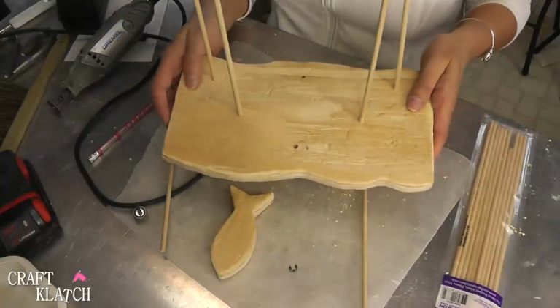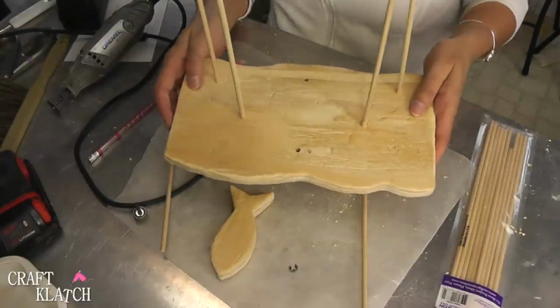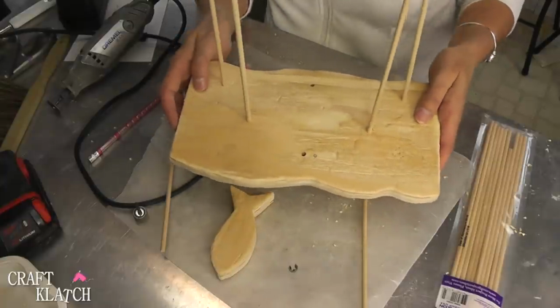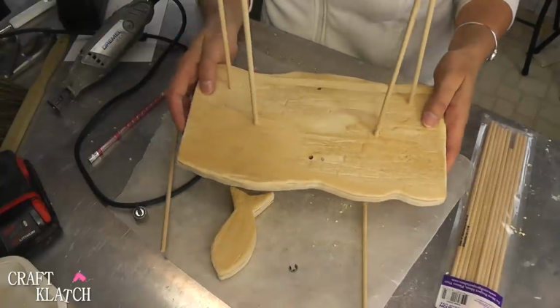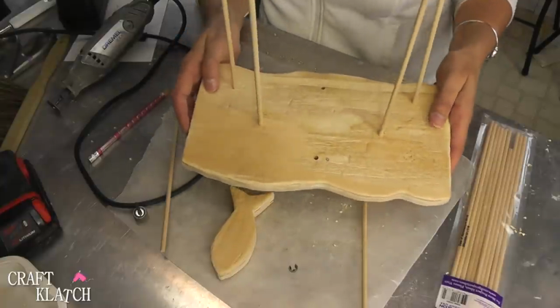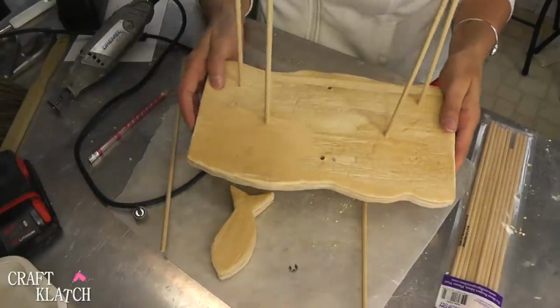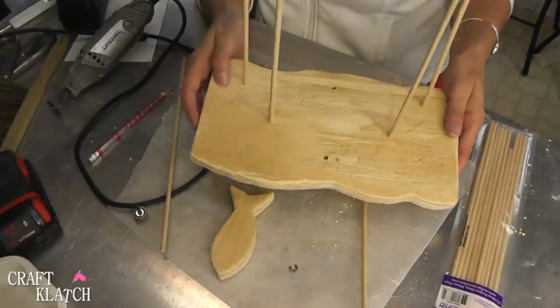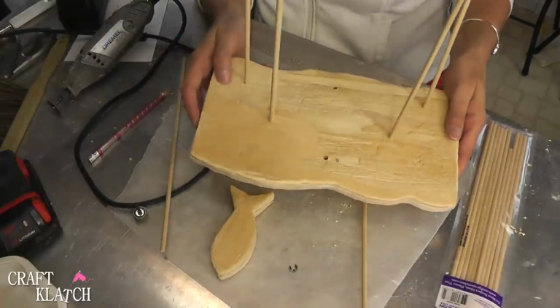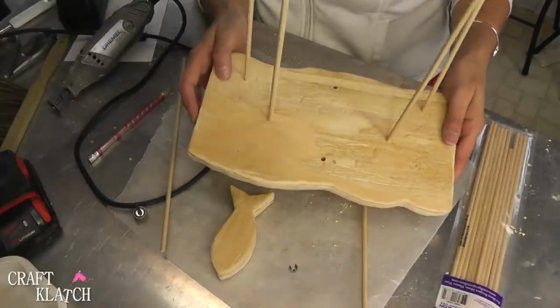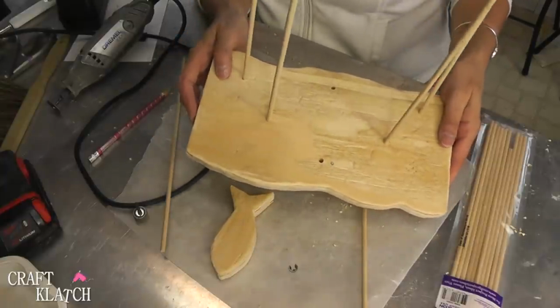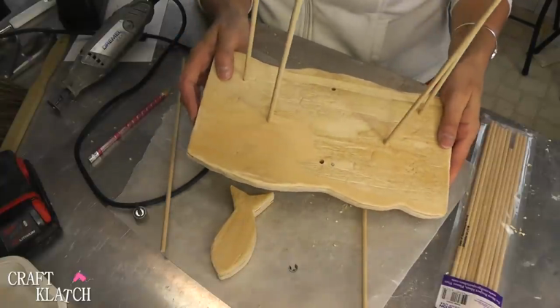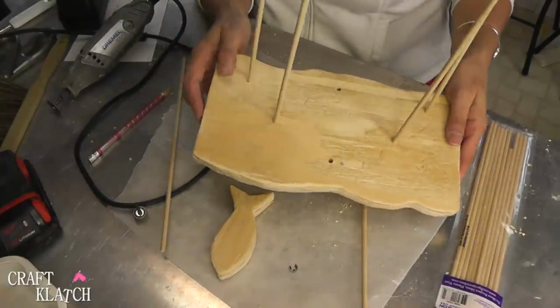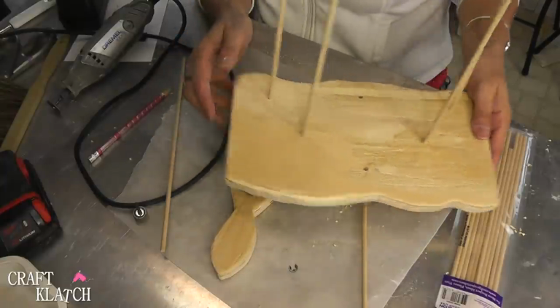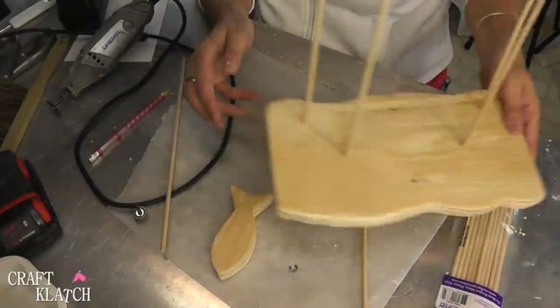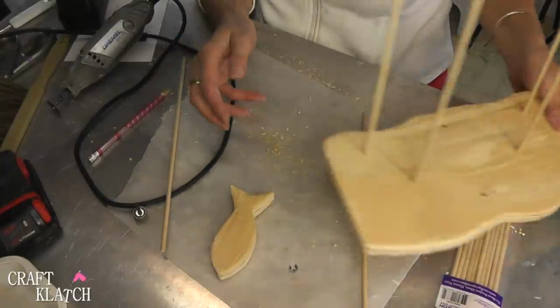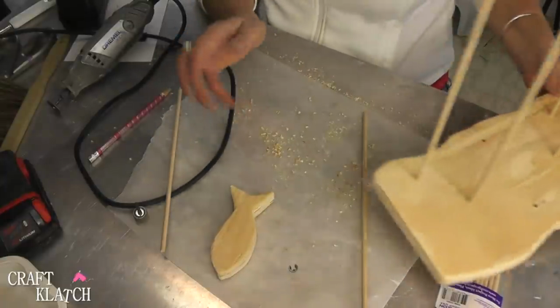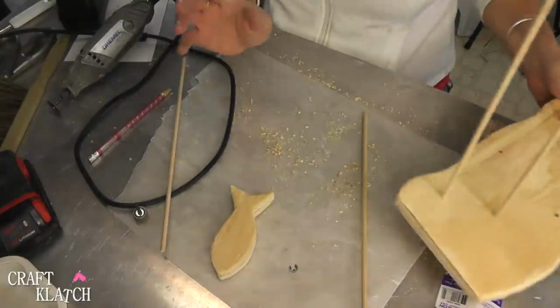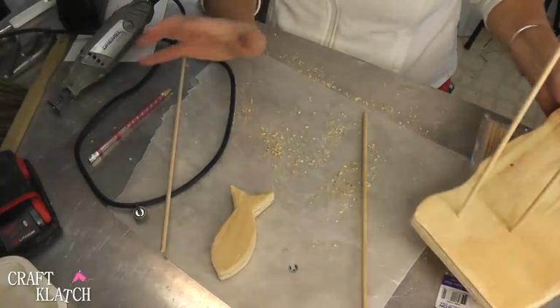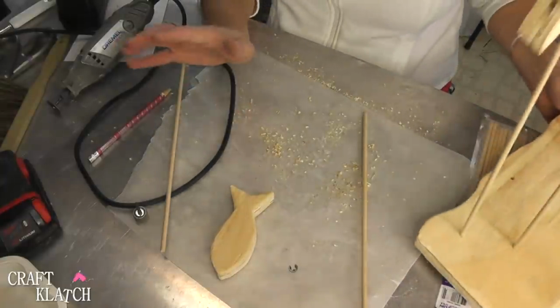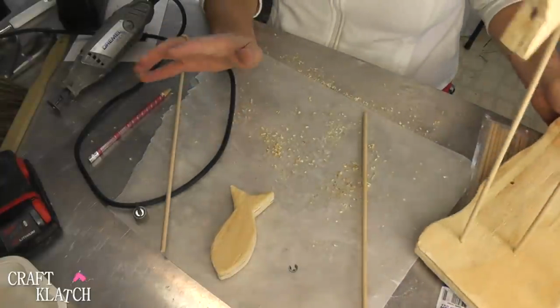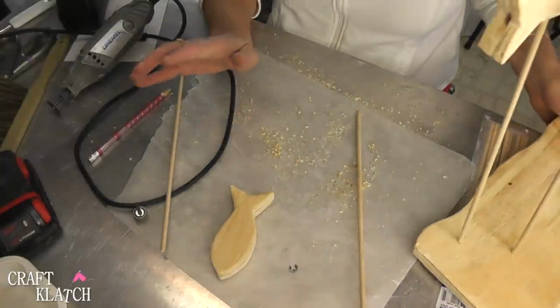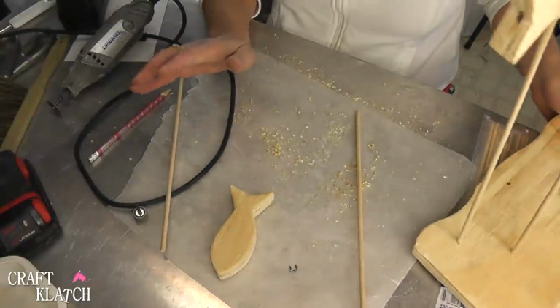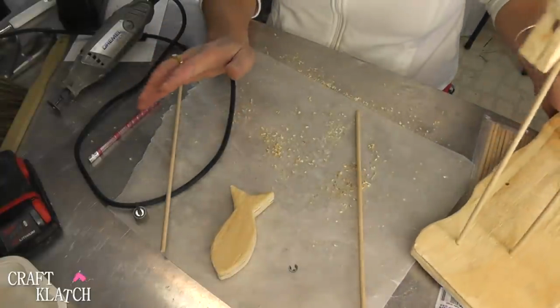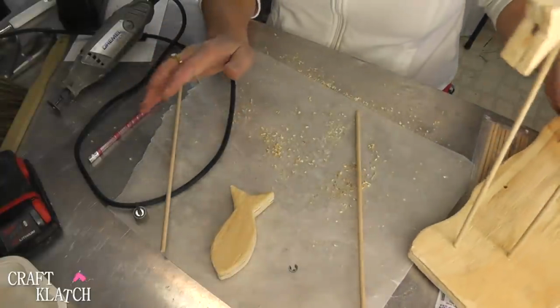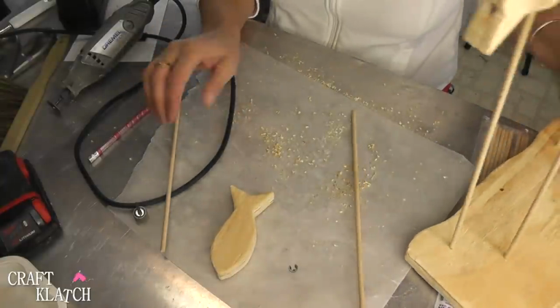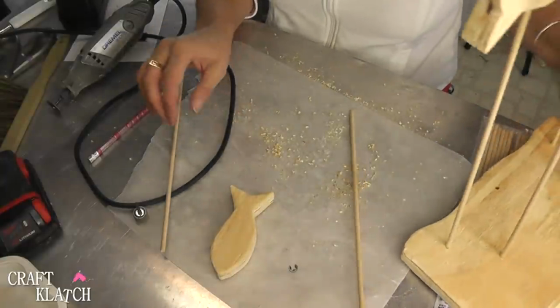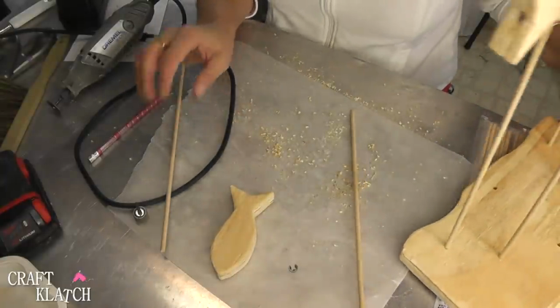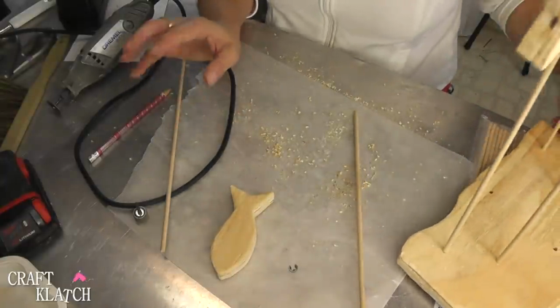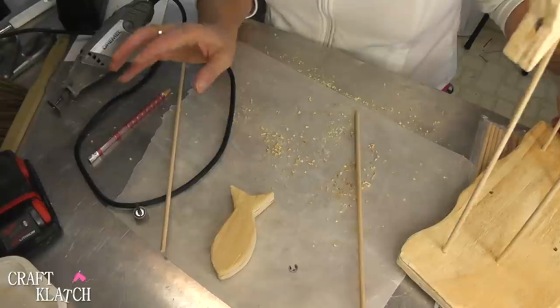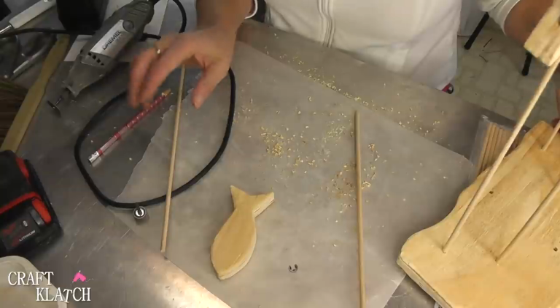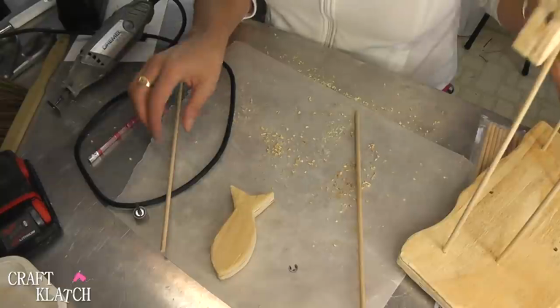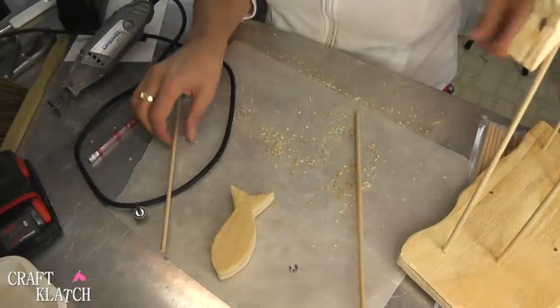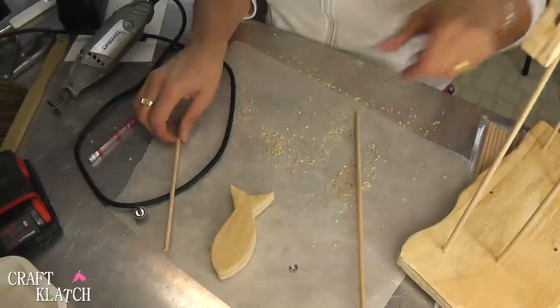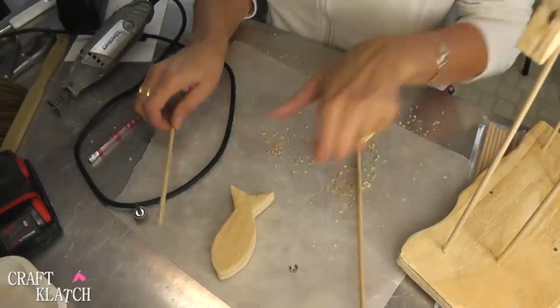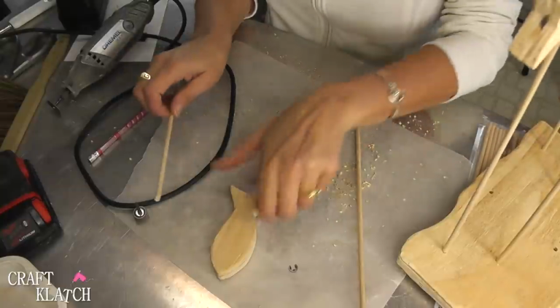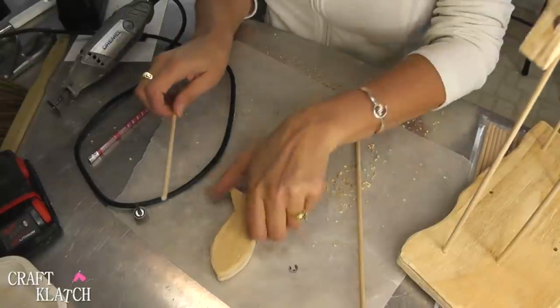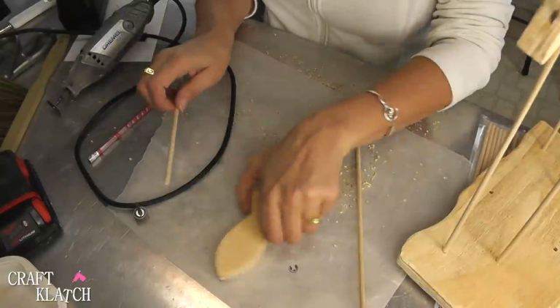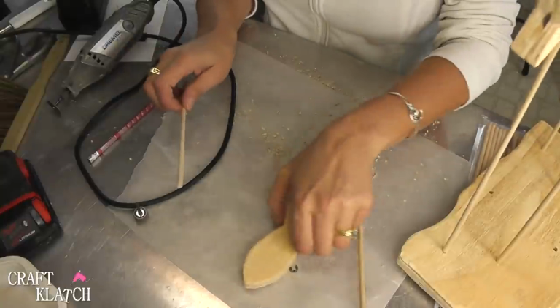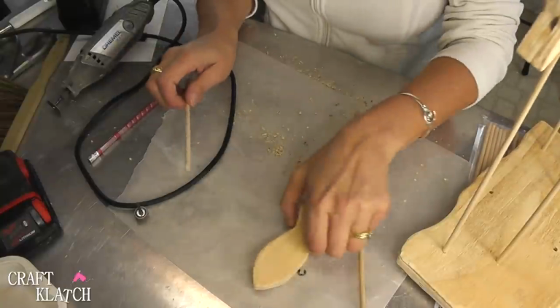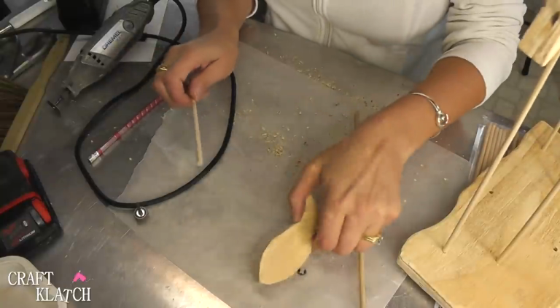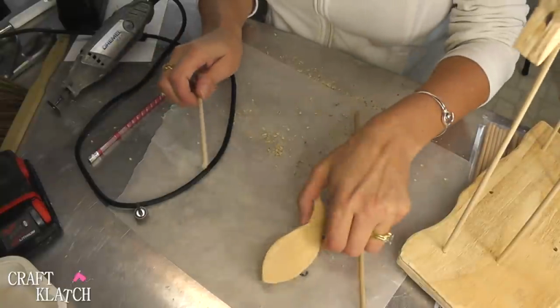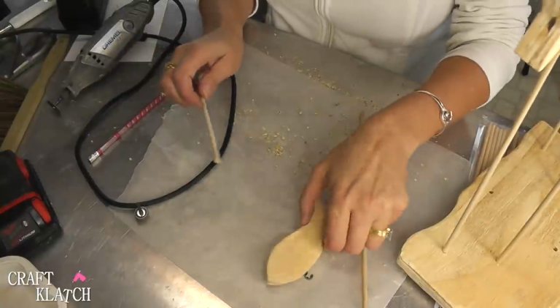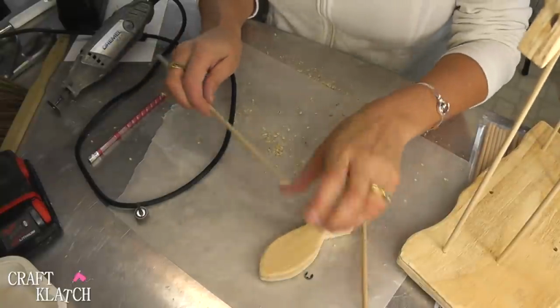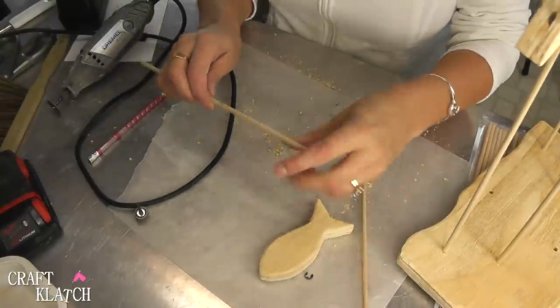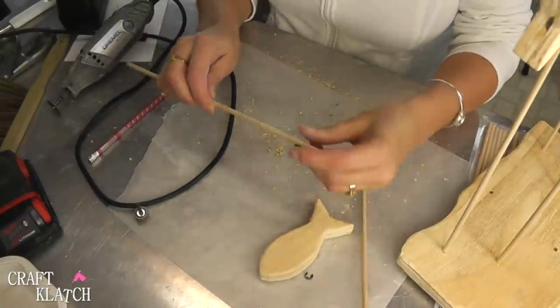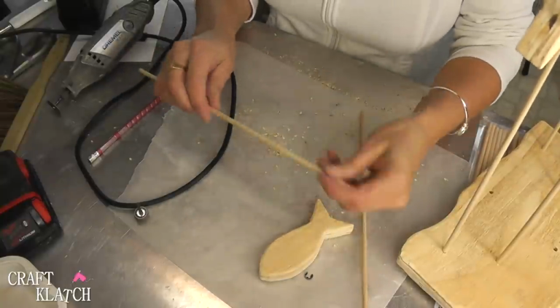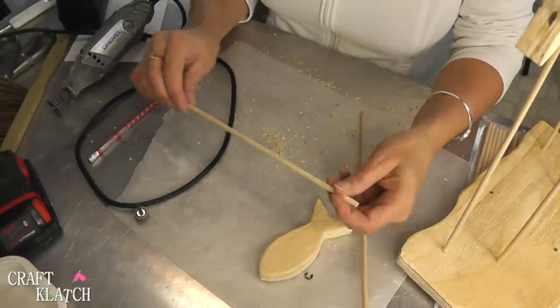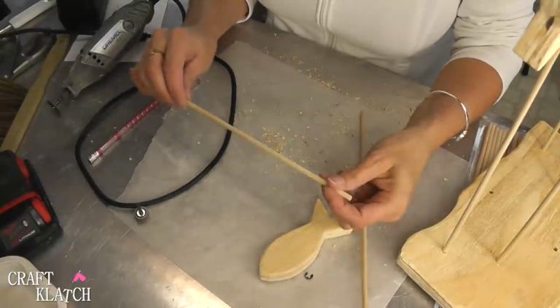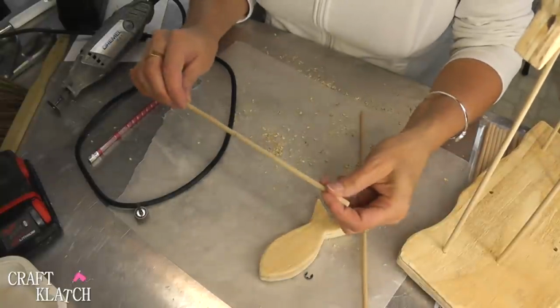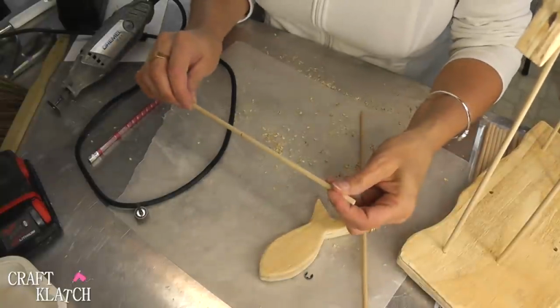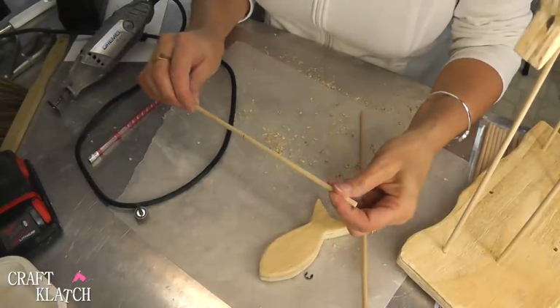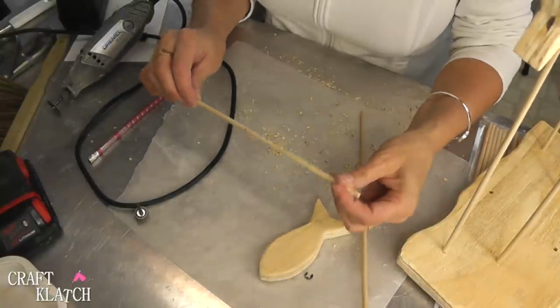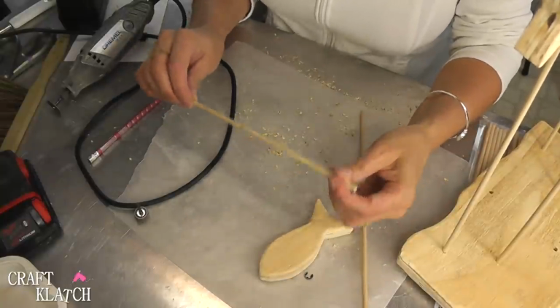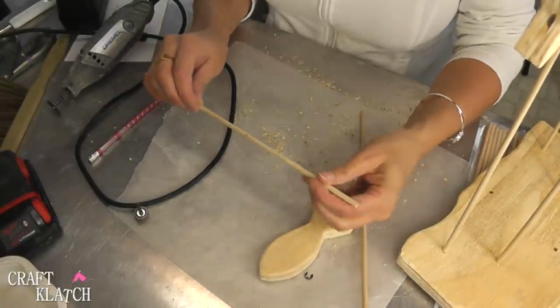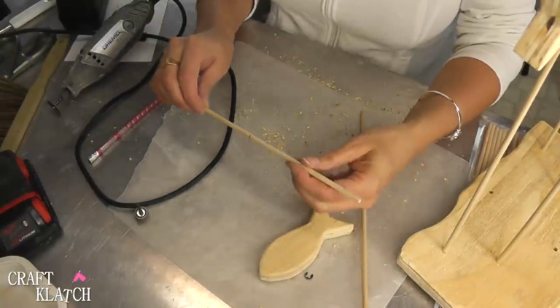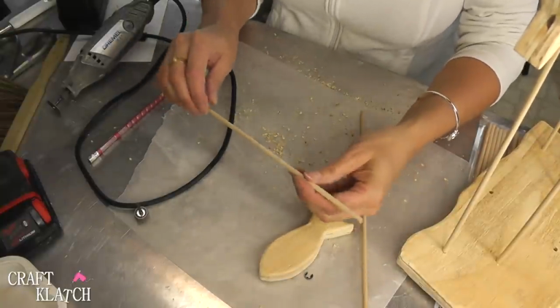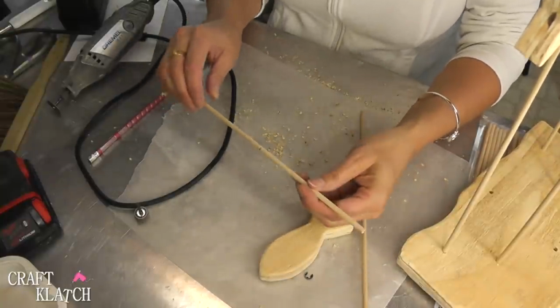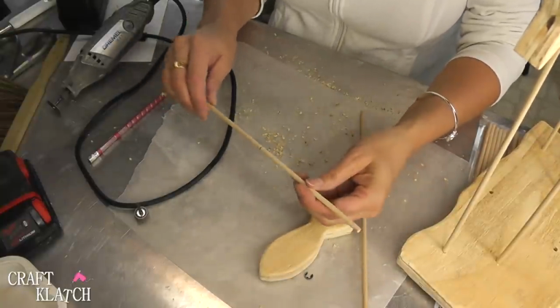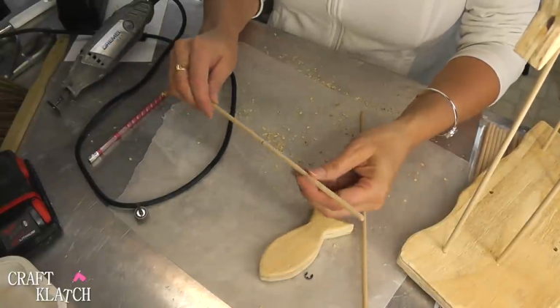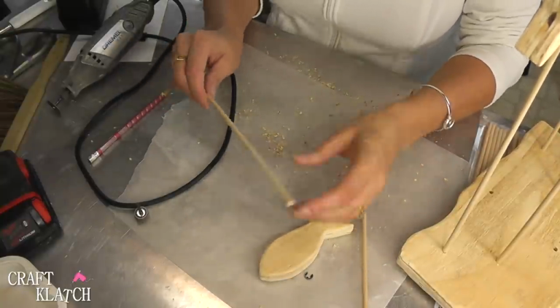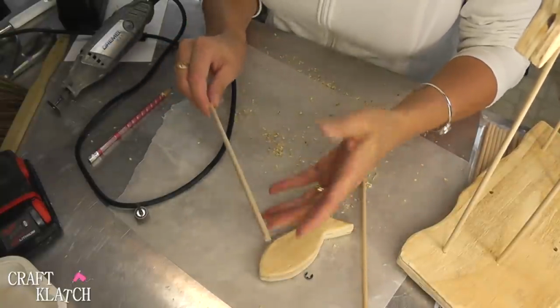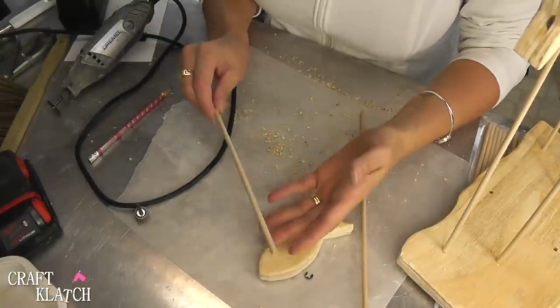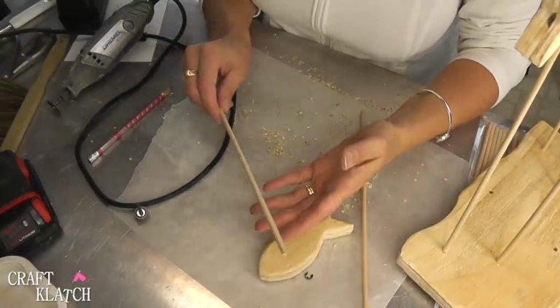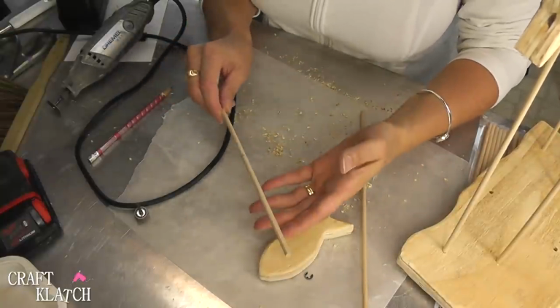We will paint that and give it a little bit of a weathered look. Now I just need to cut these because I want them at different lengths.